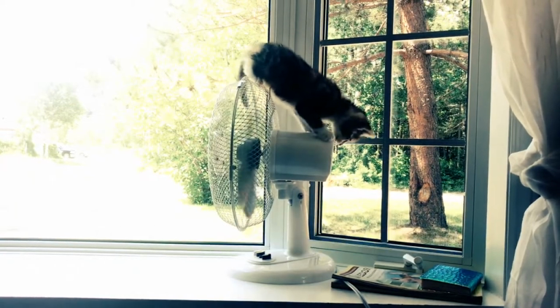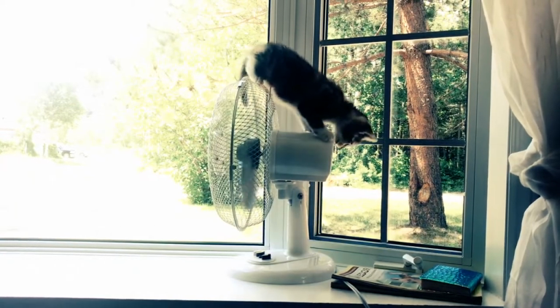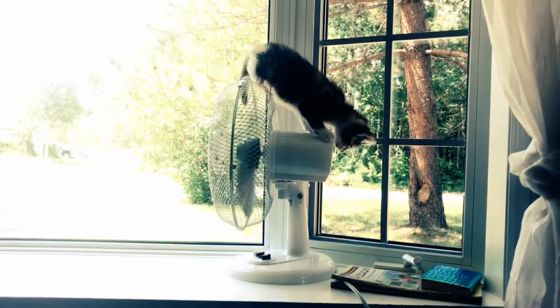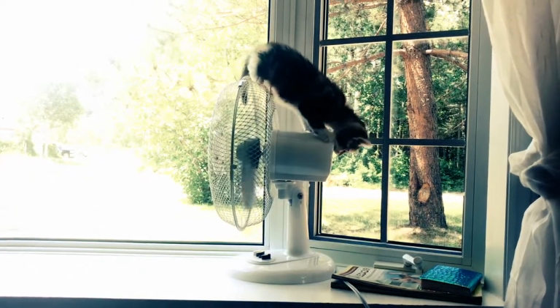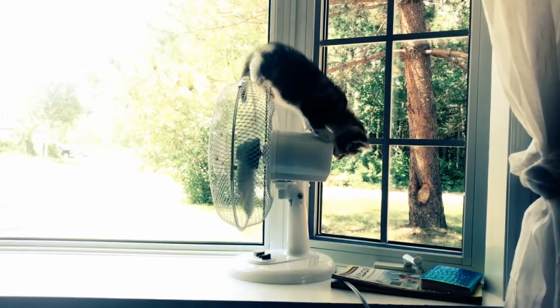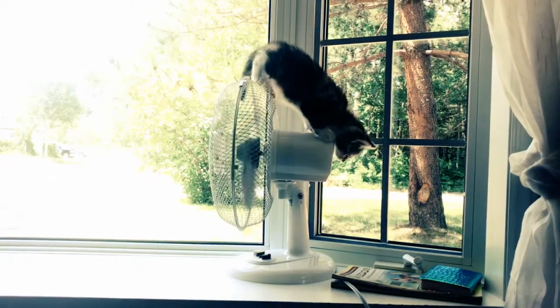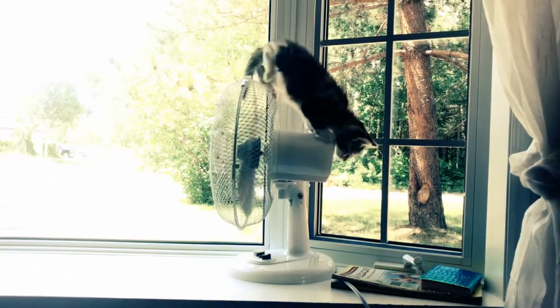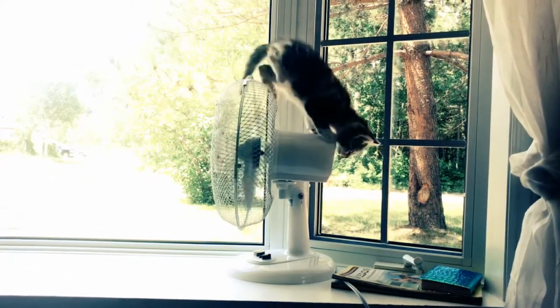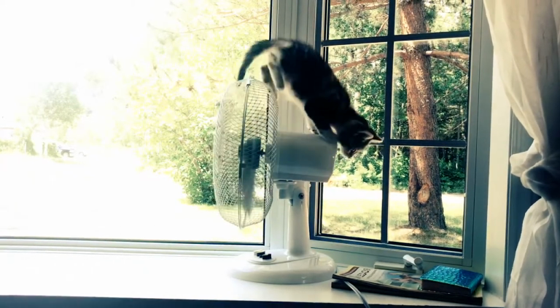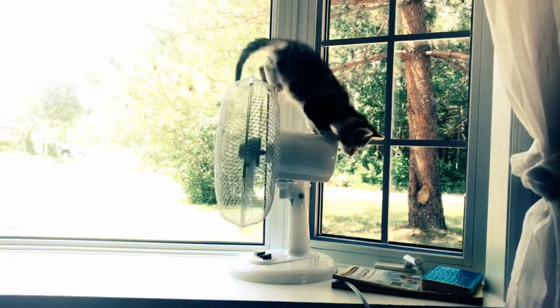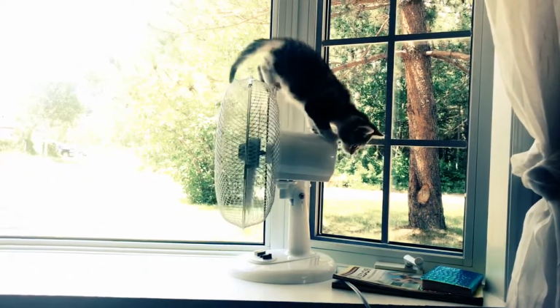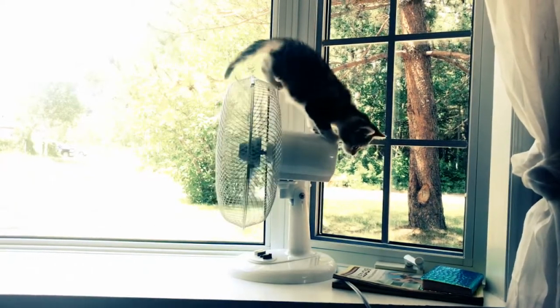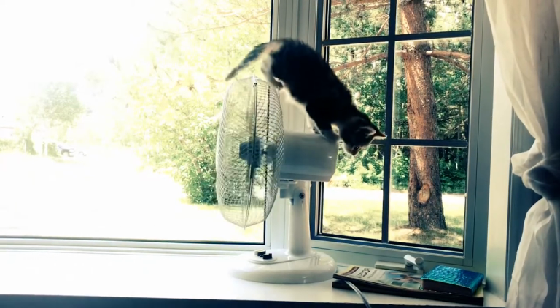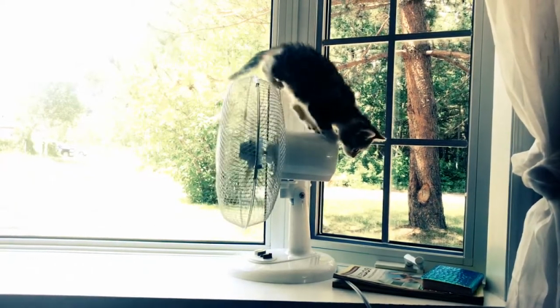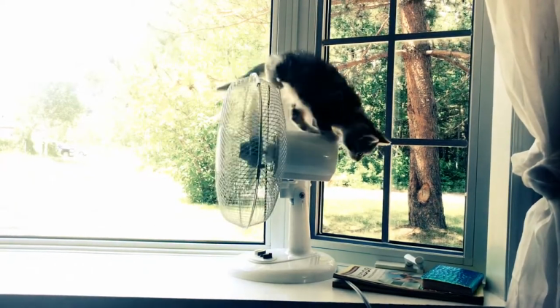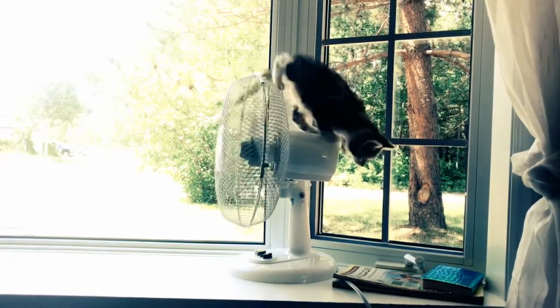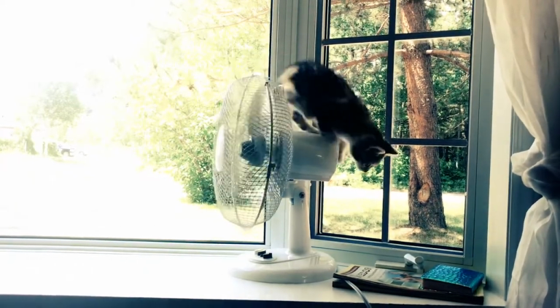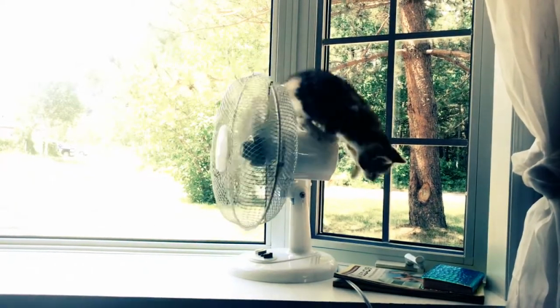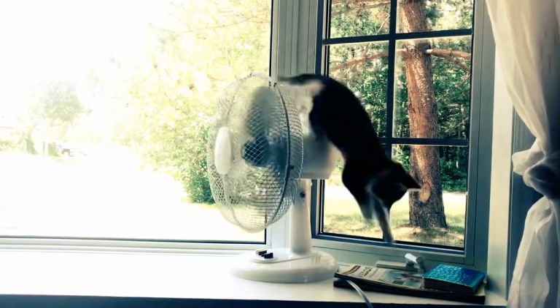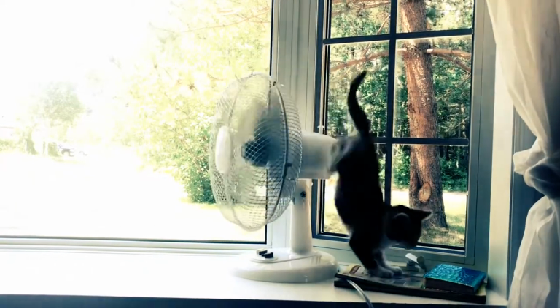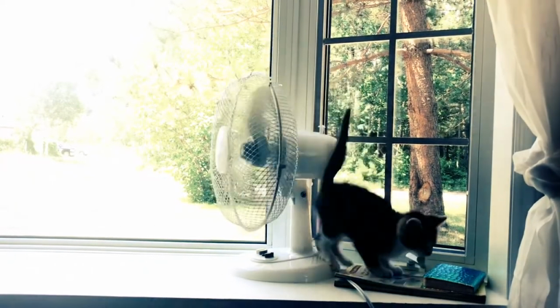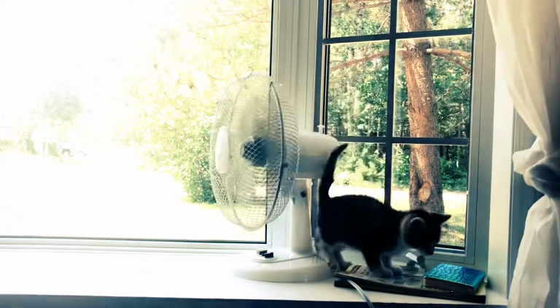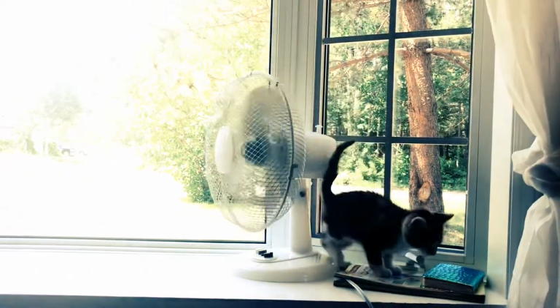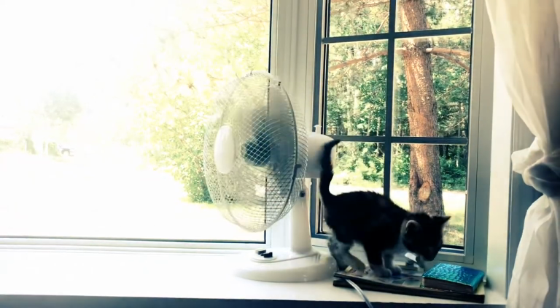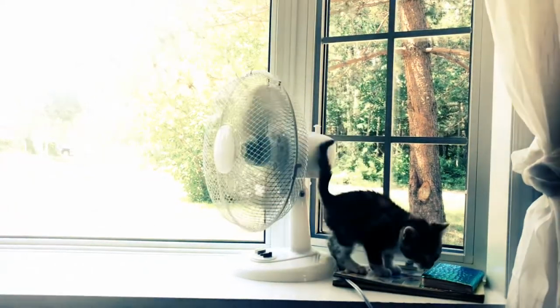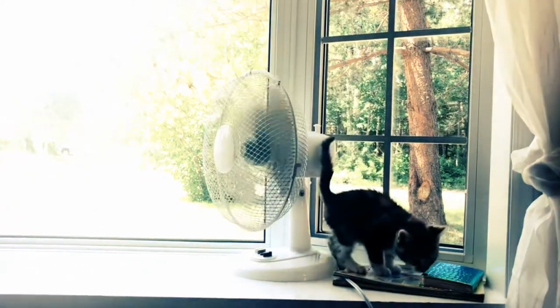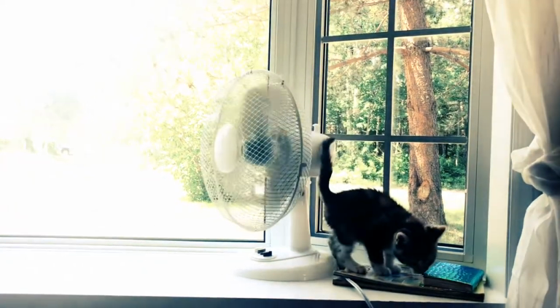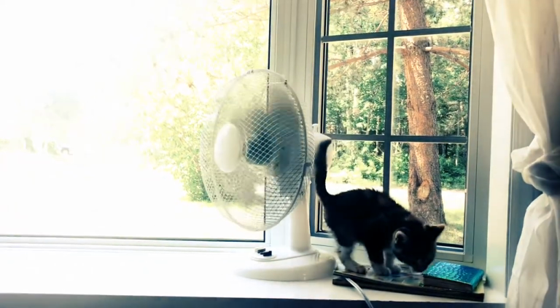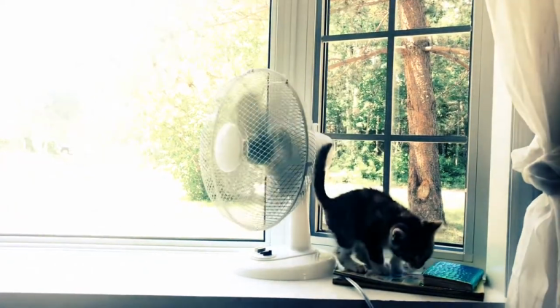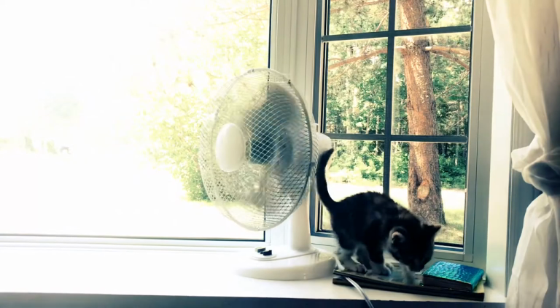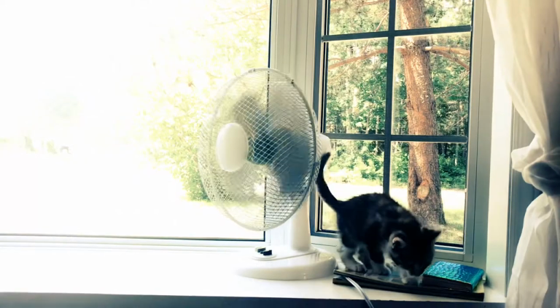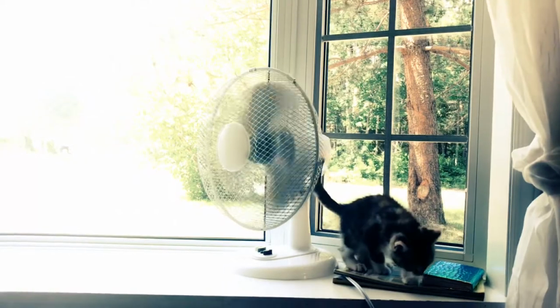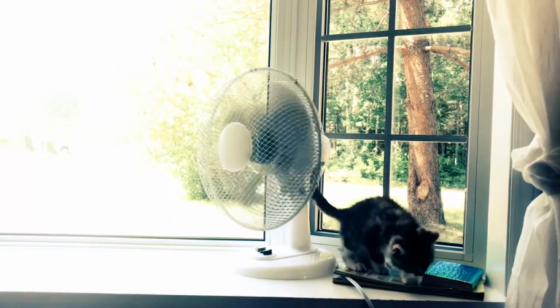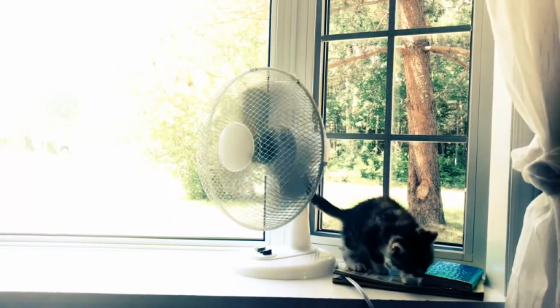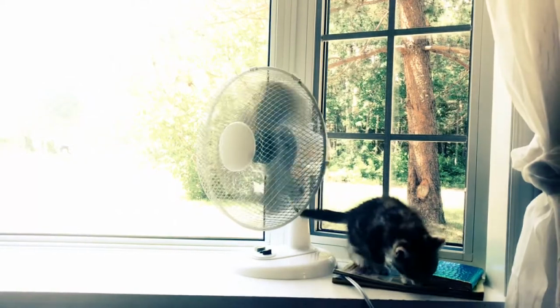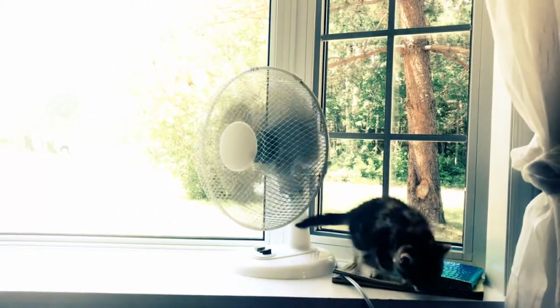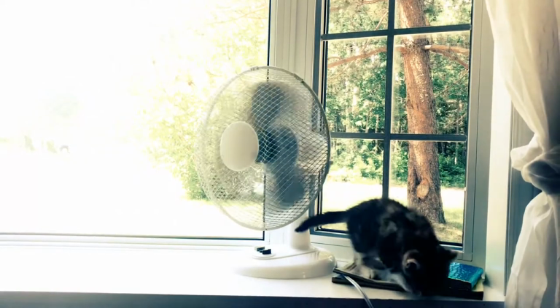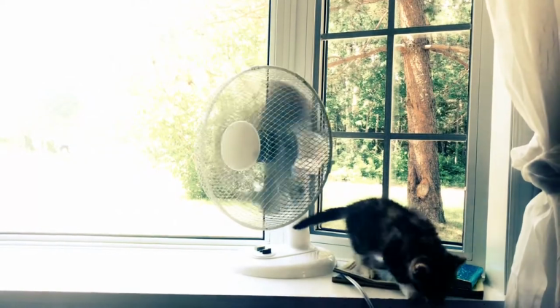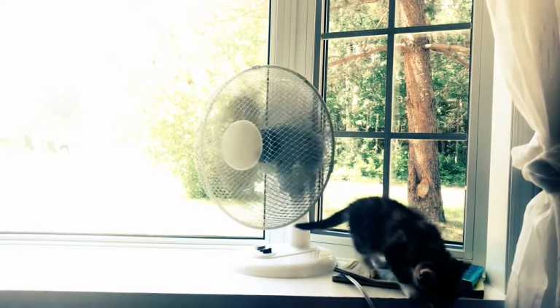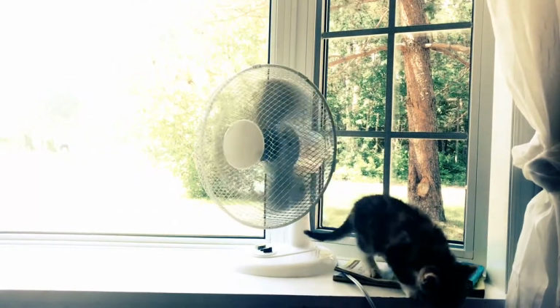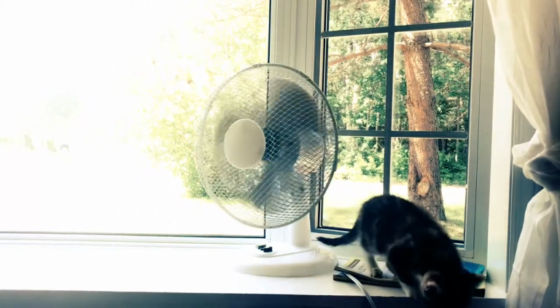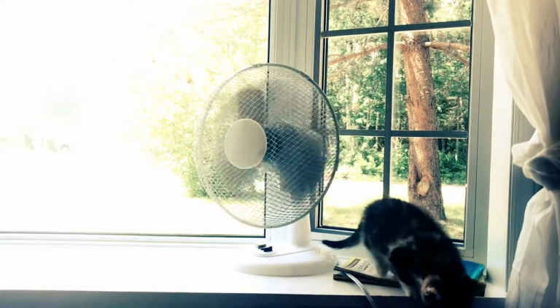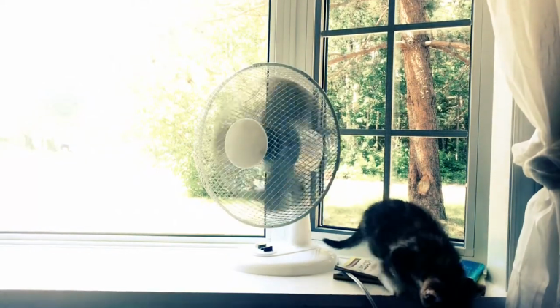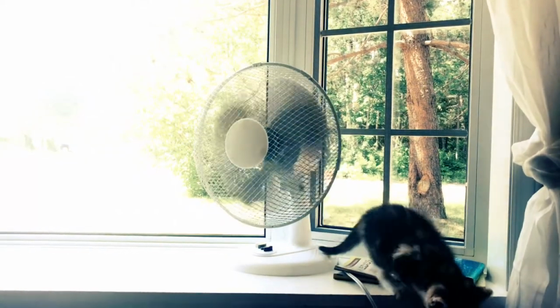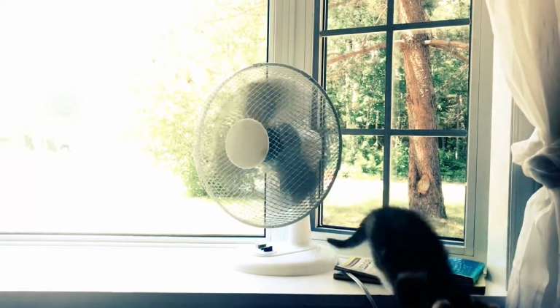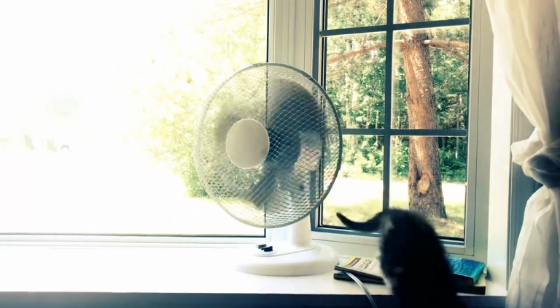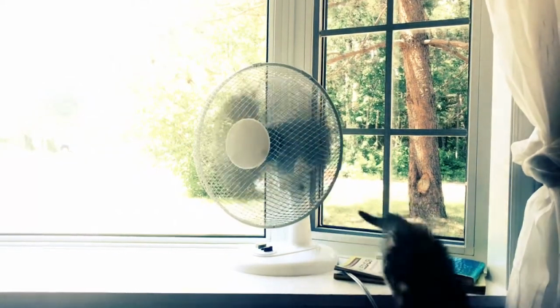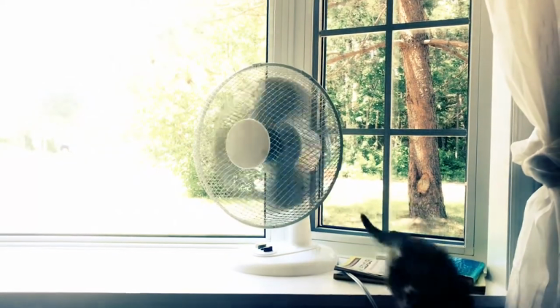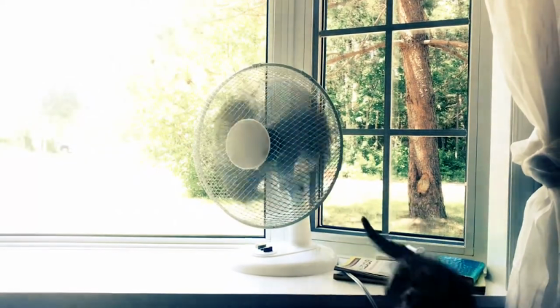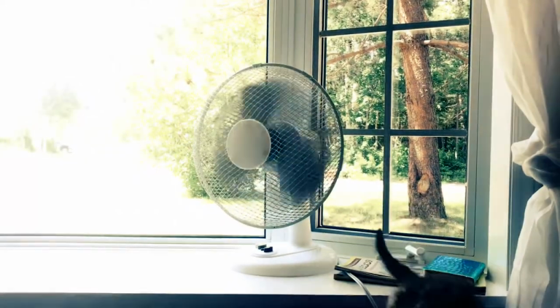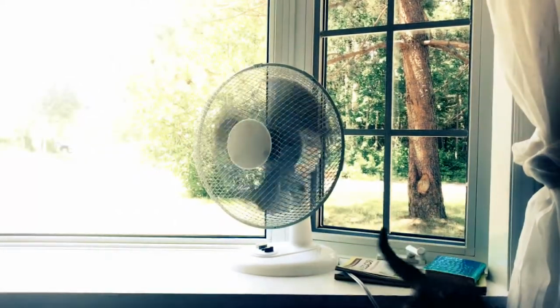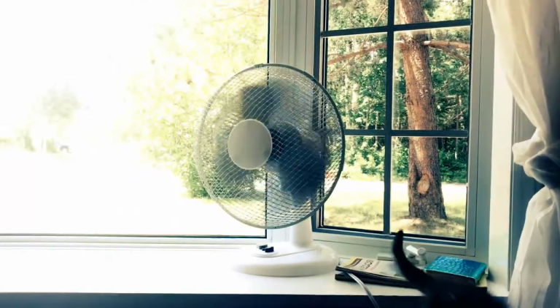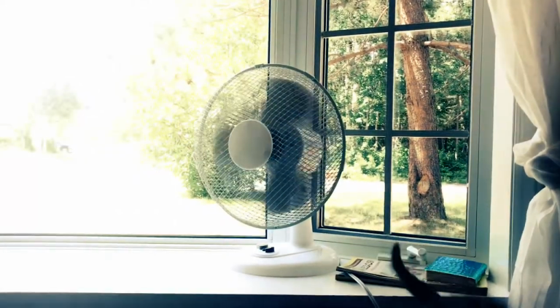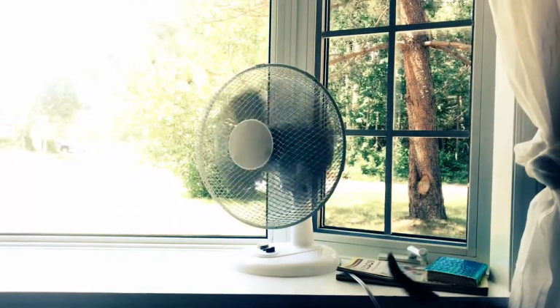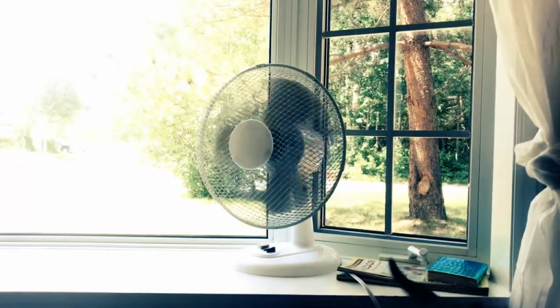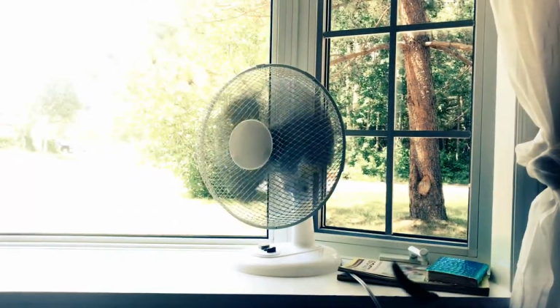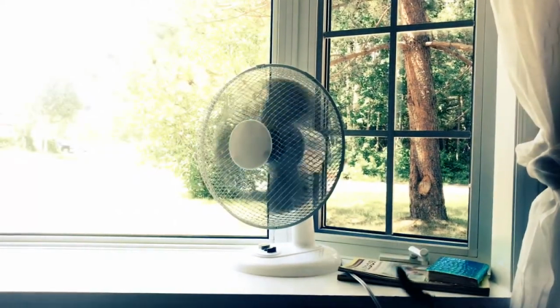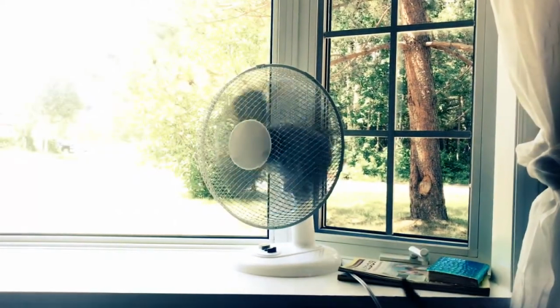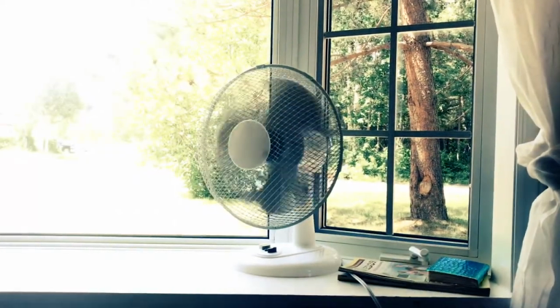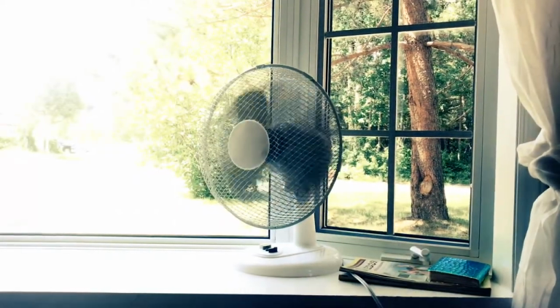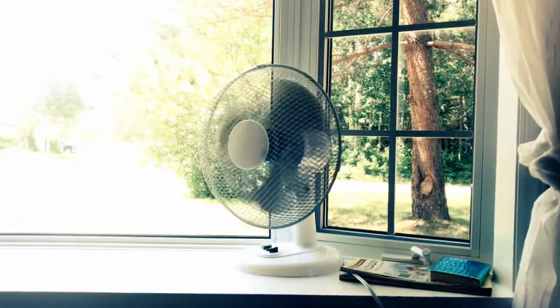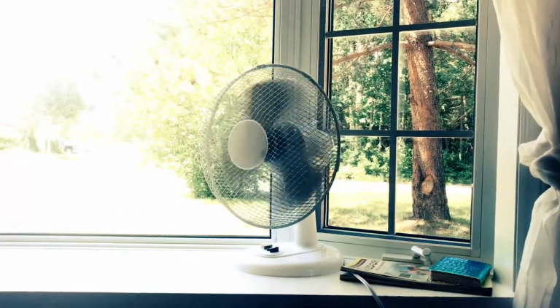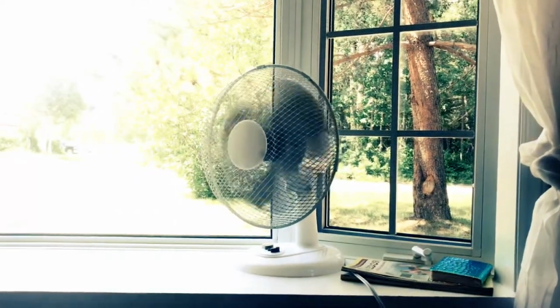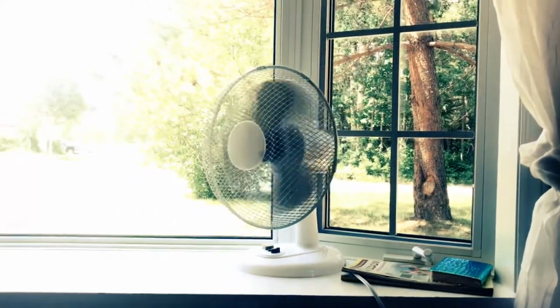I hope you enjoyed this video. Please subscribe to How to Train a Kitten. Thank you and have a good day.